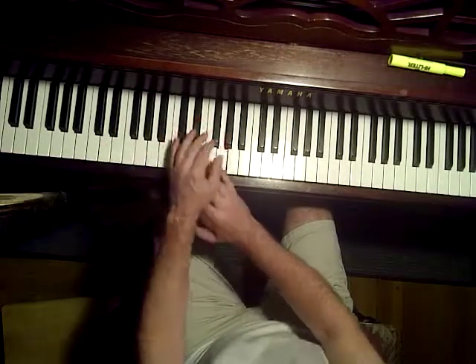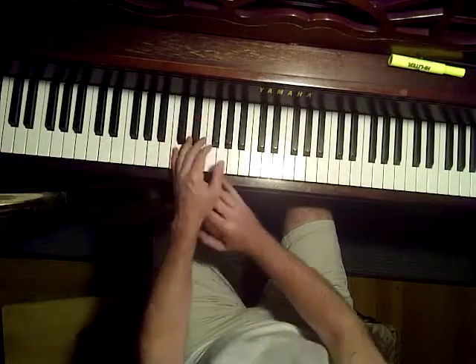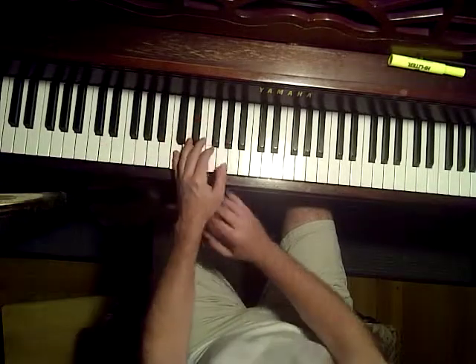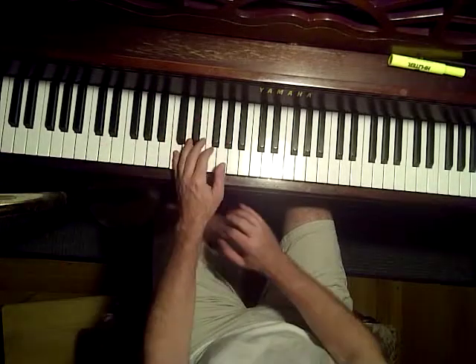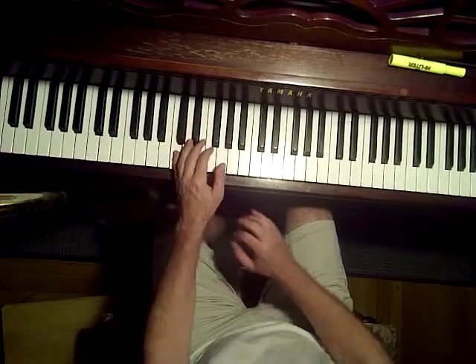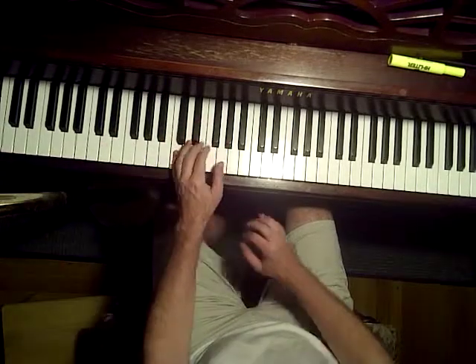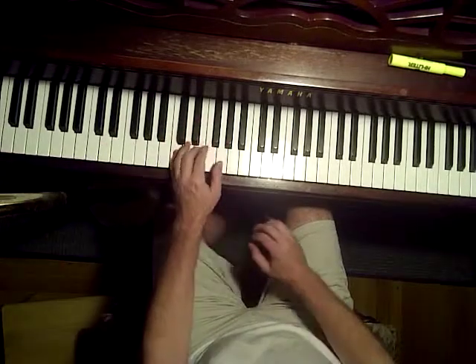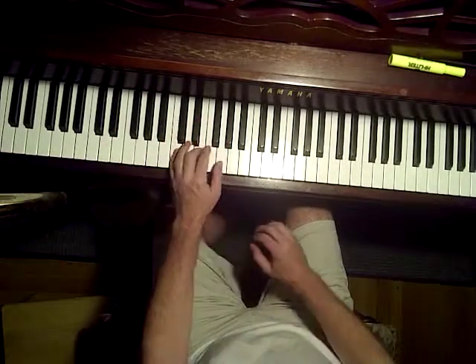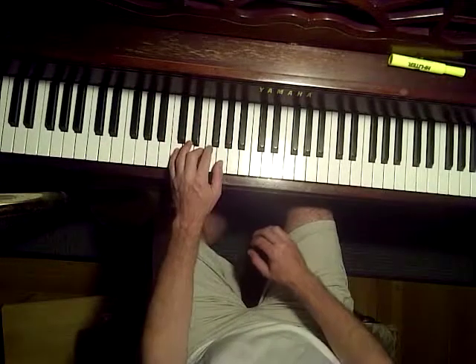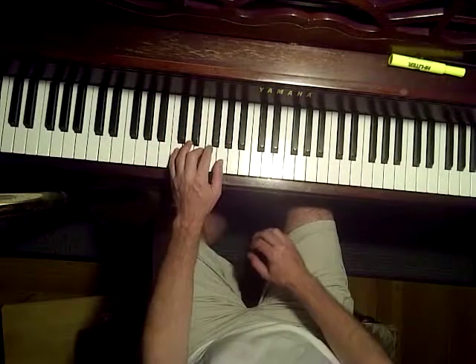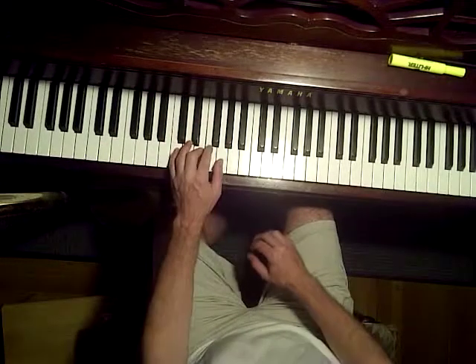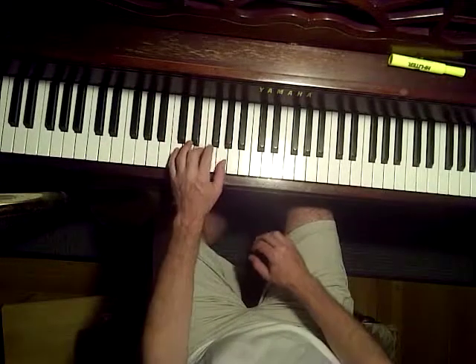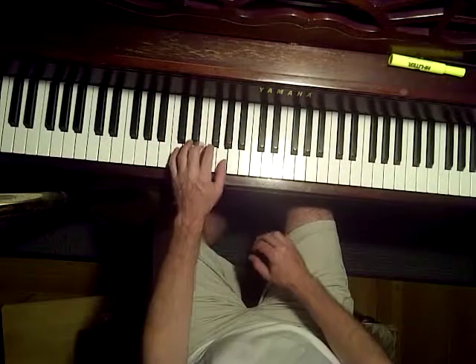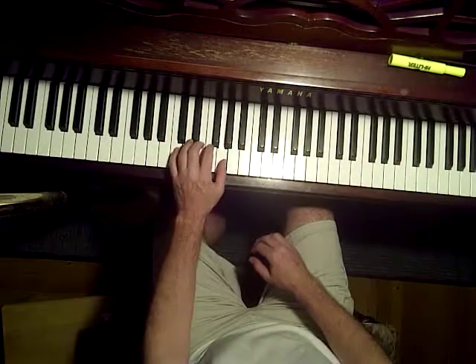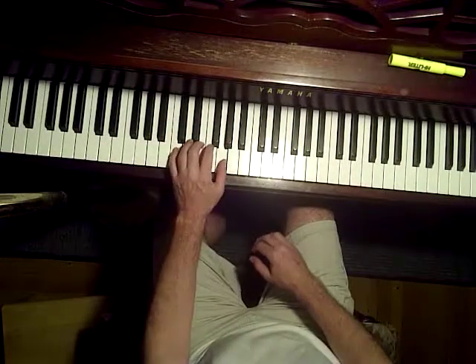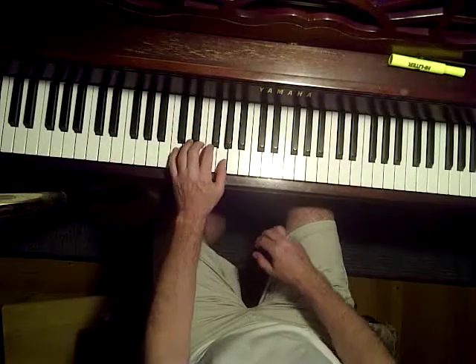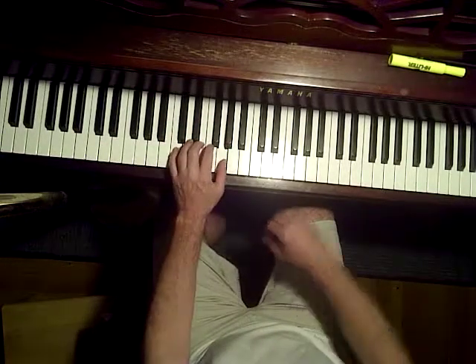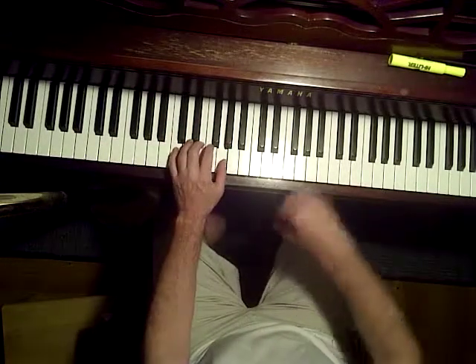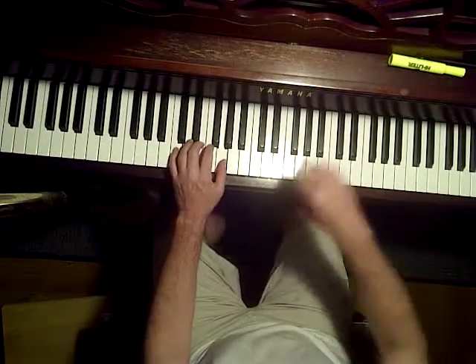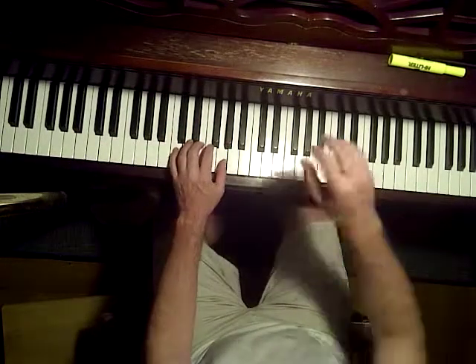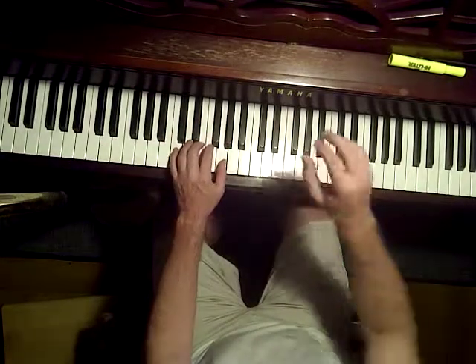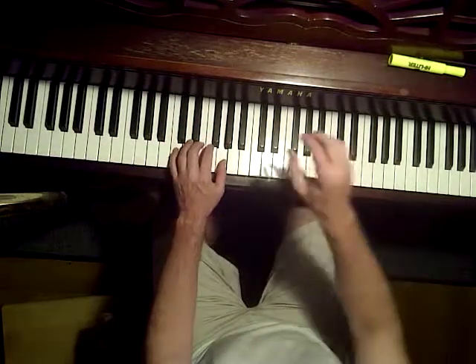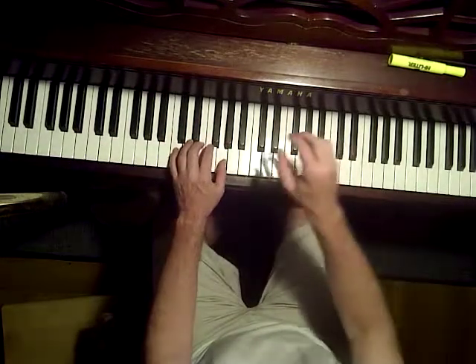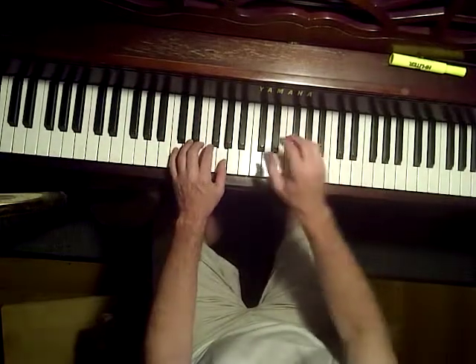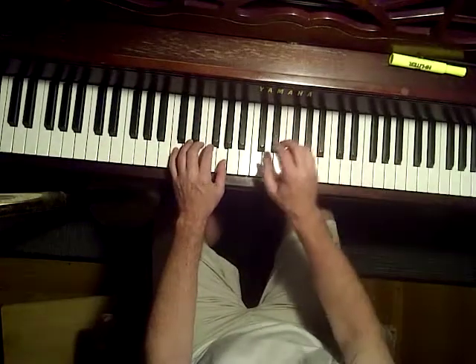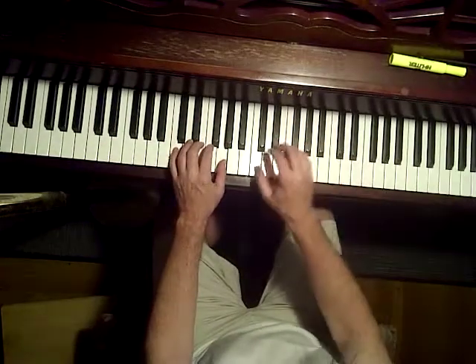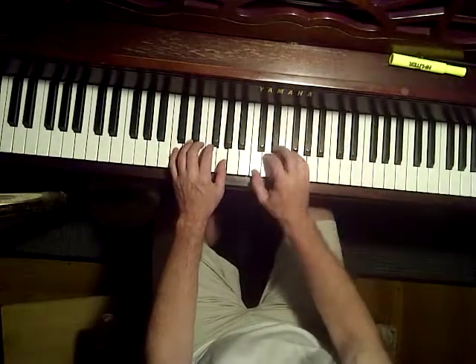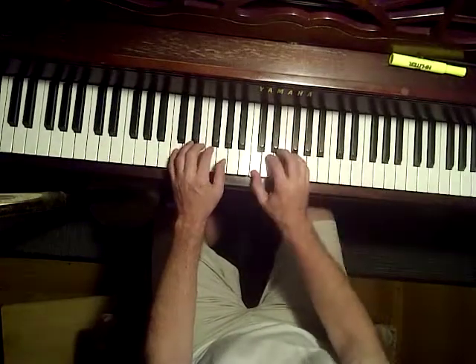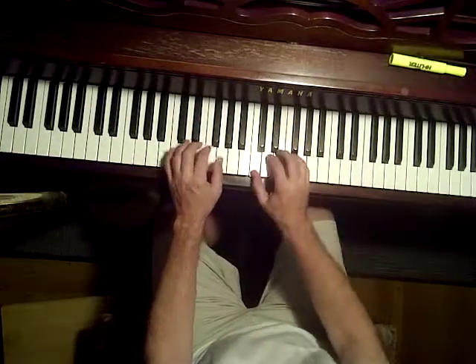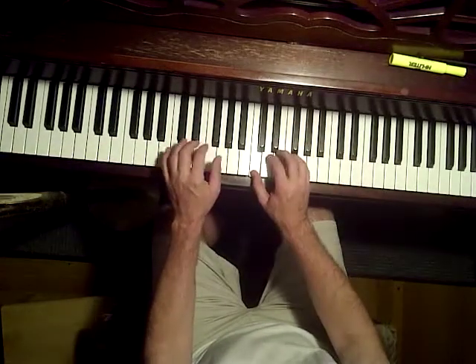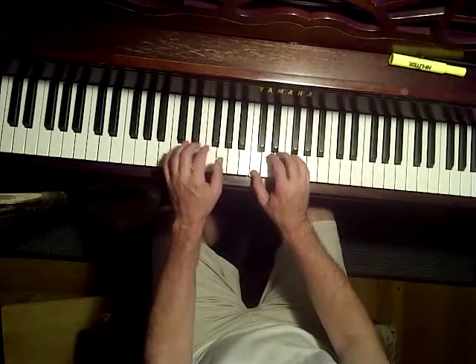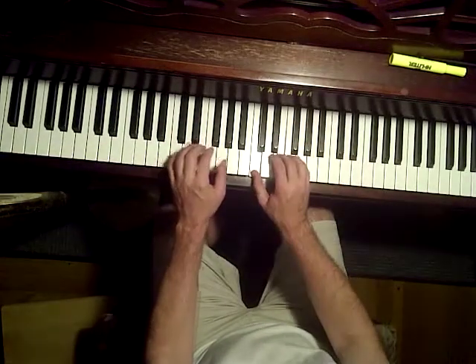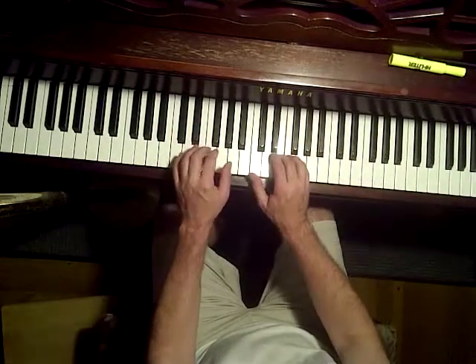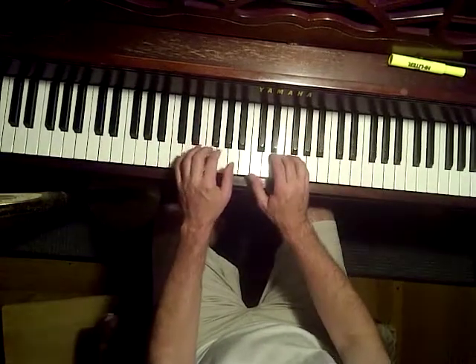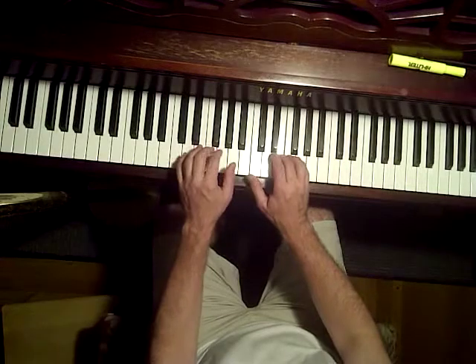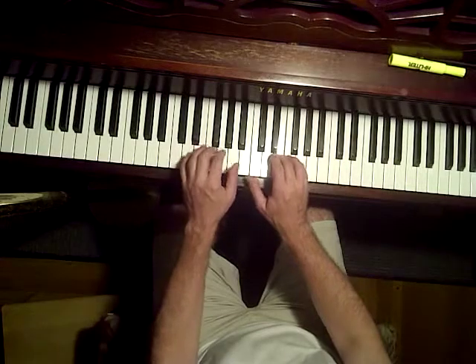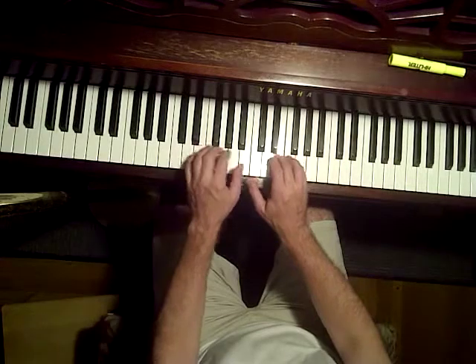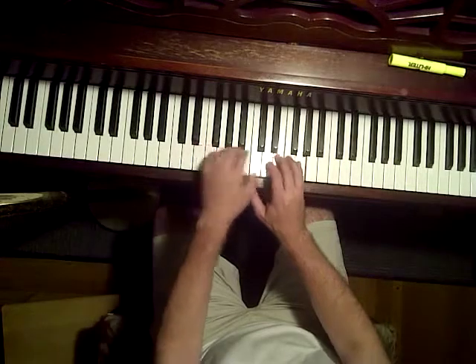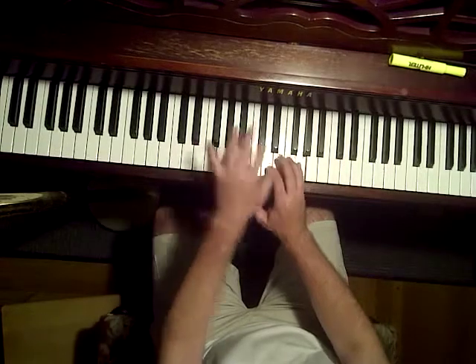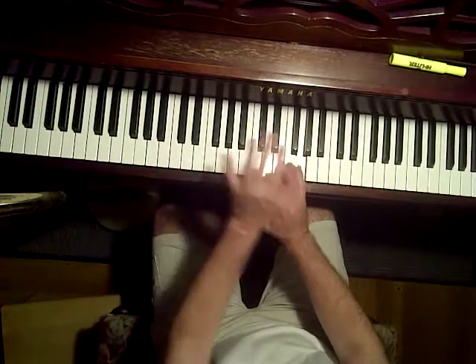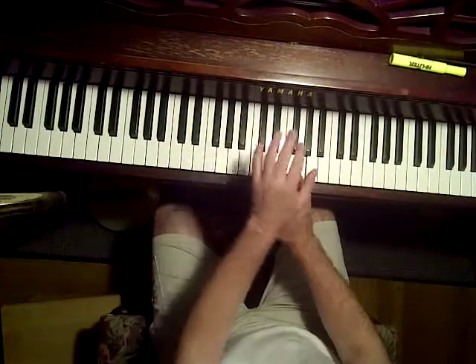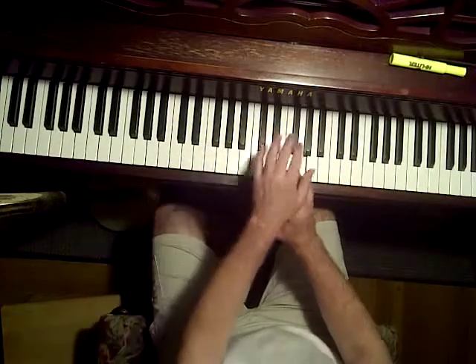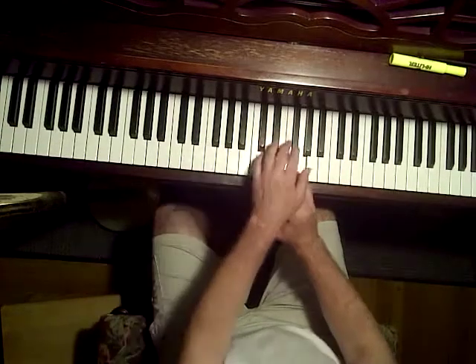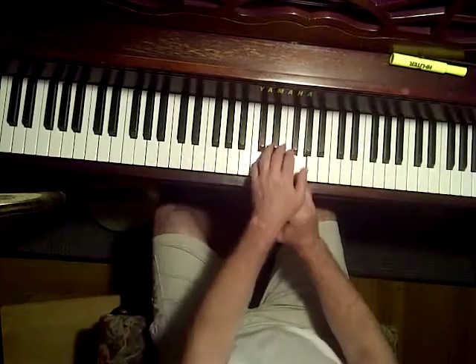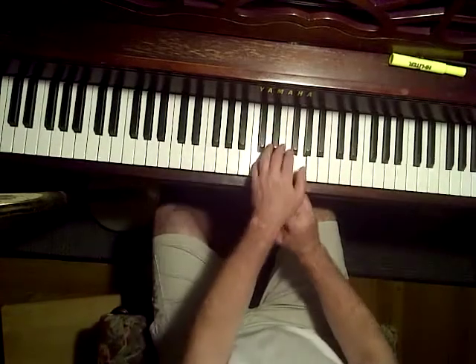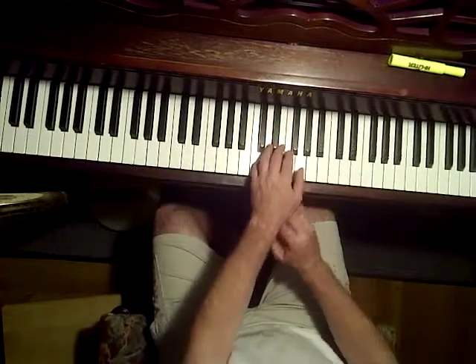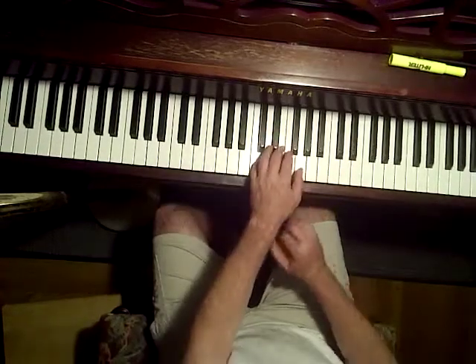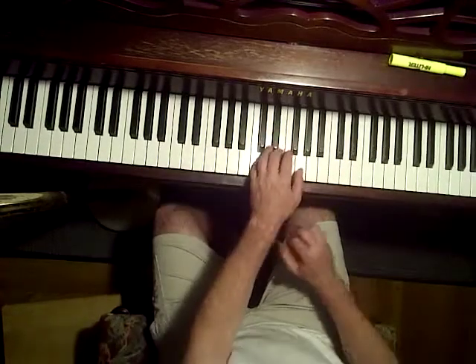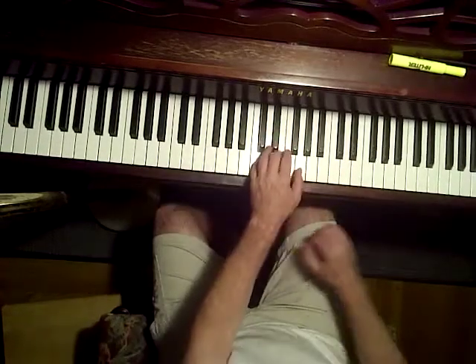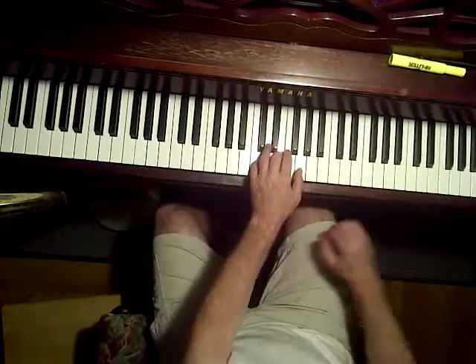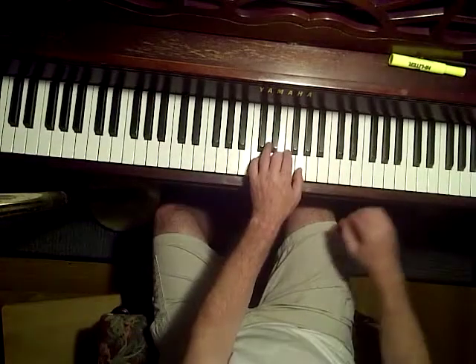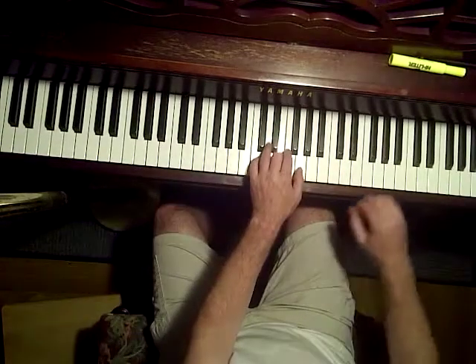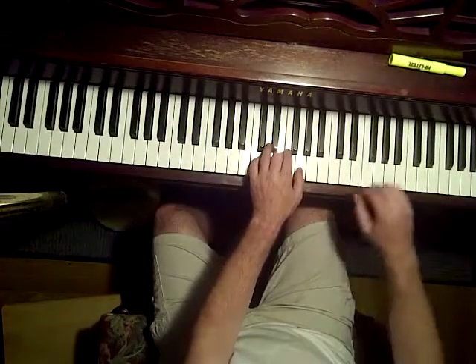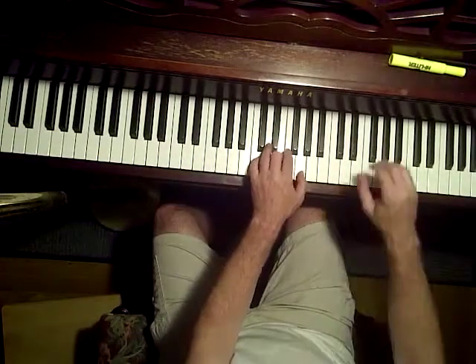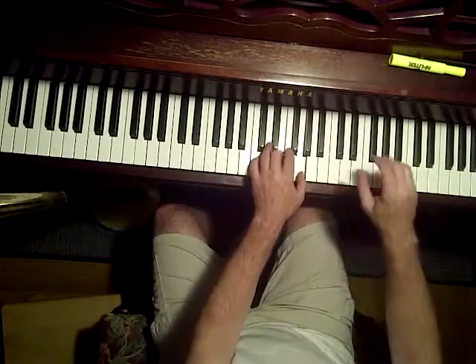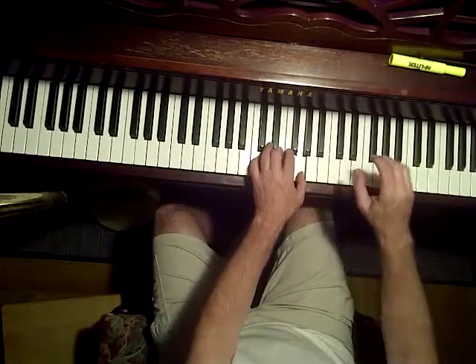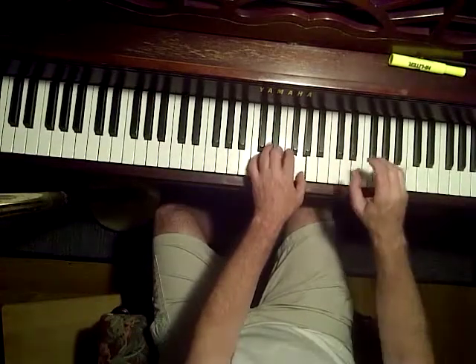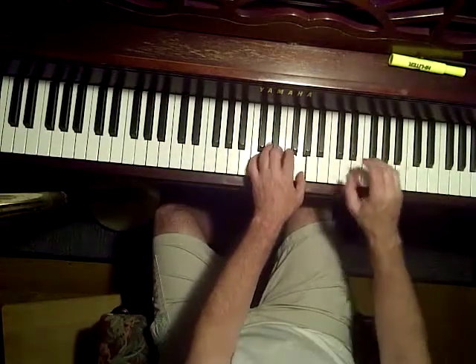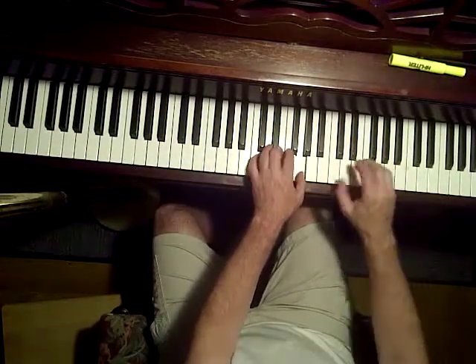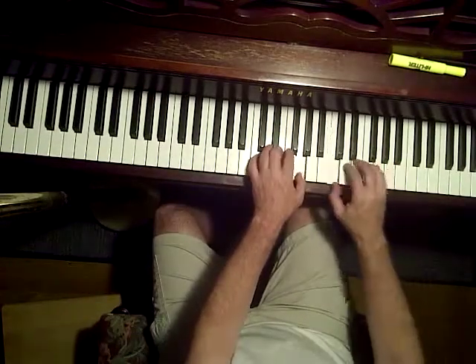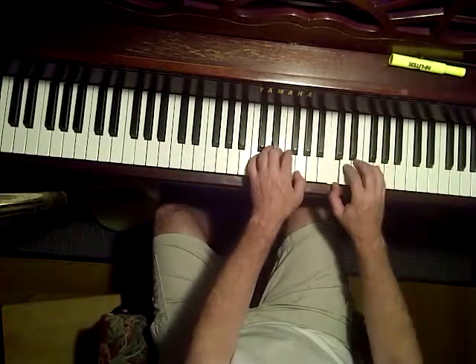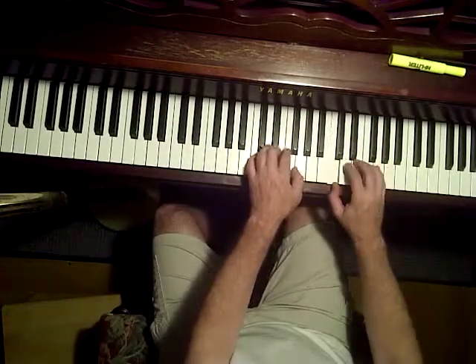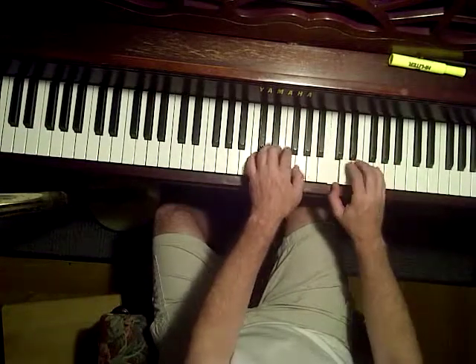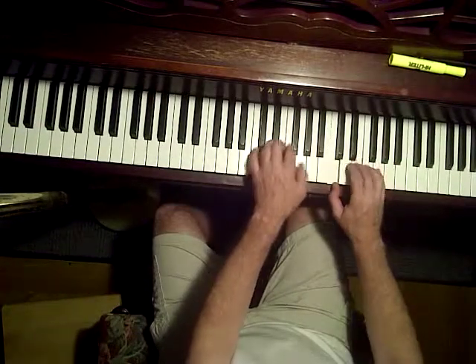C, E, G with the left hand, then right hand, then left hand, then right hand — alternating hands through the pattern.